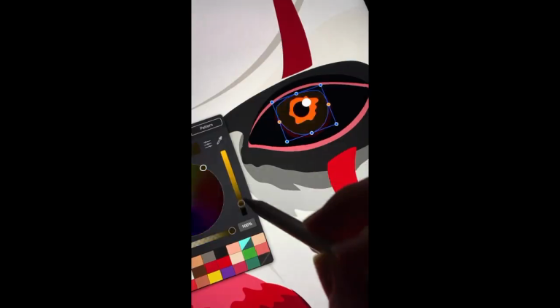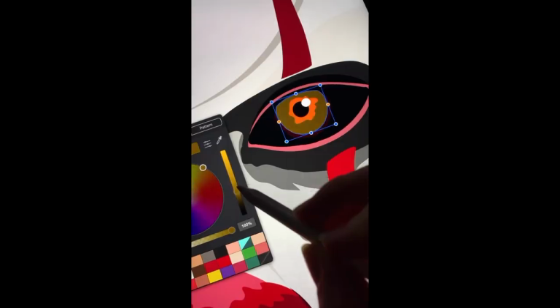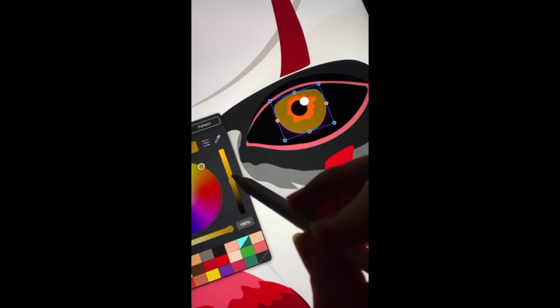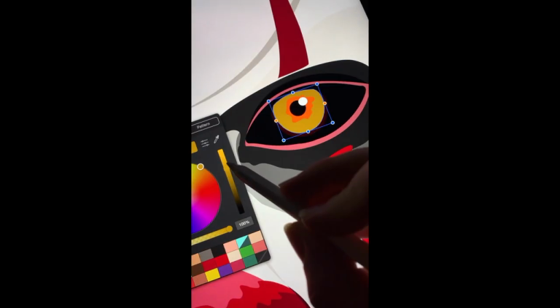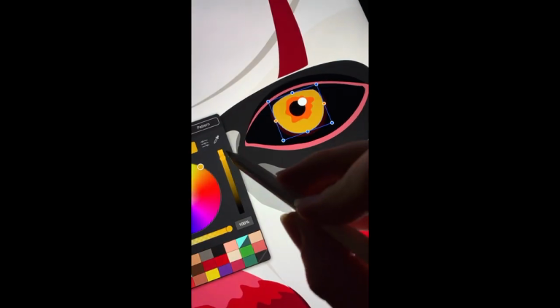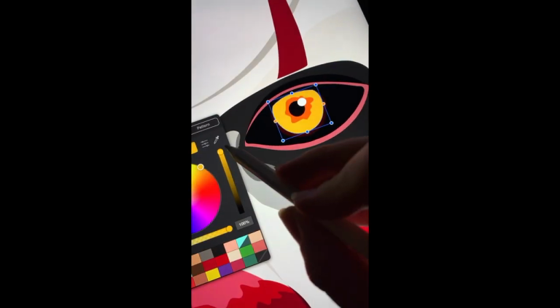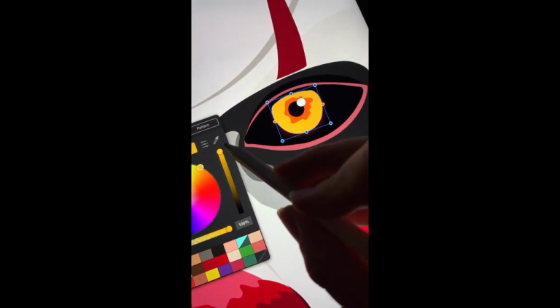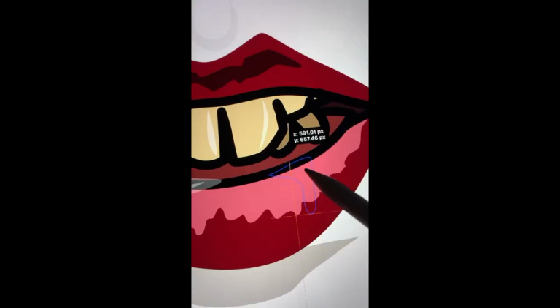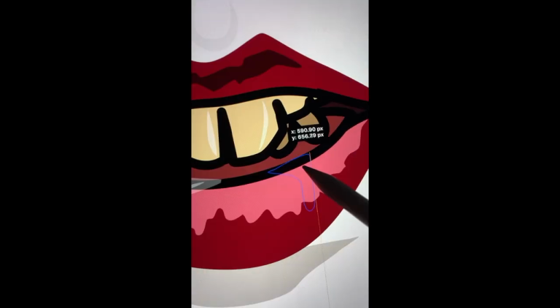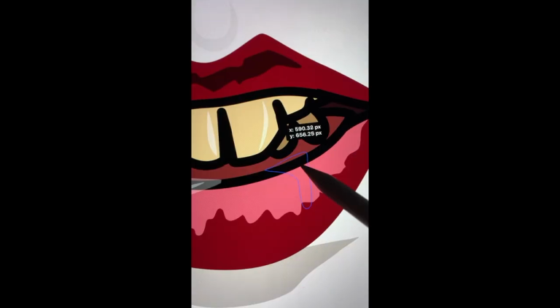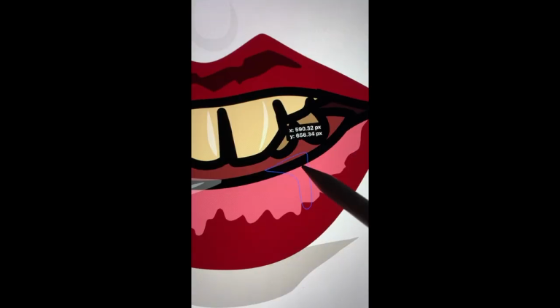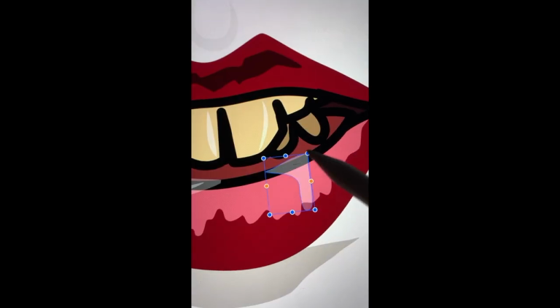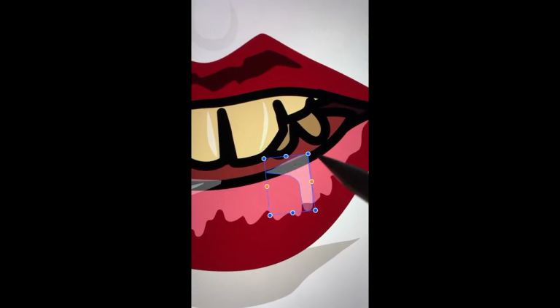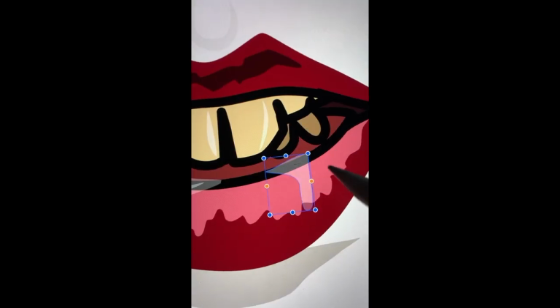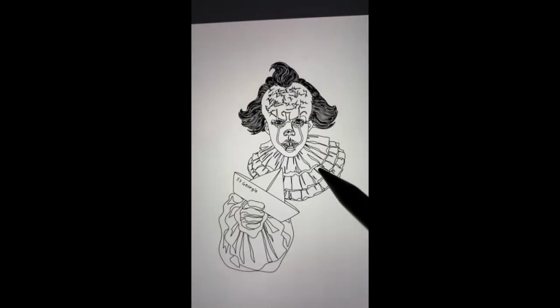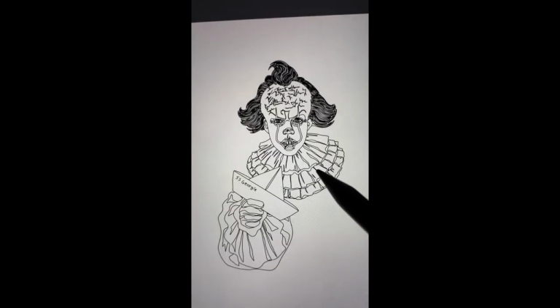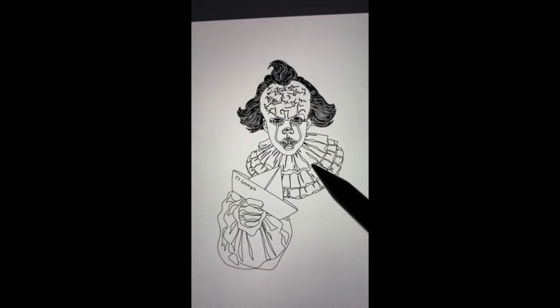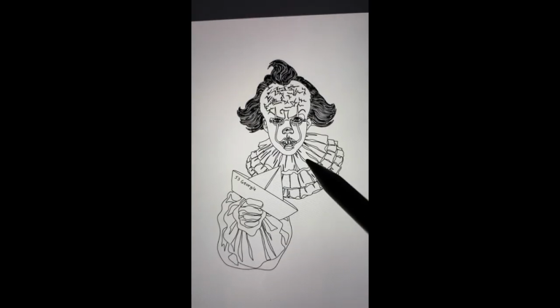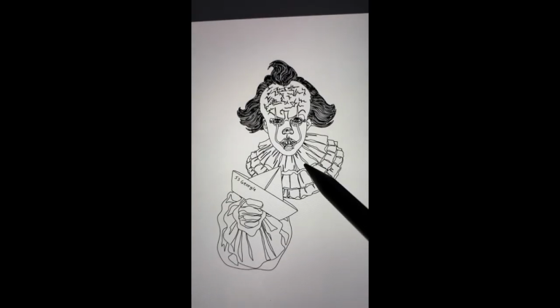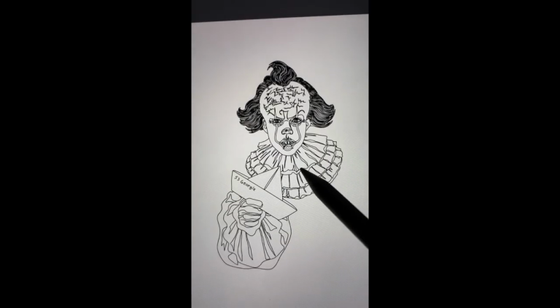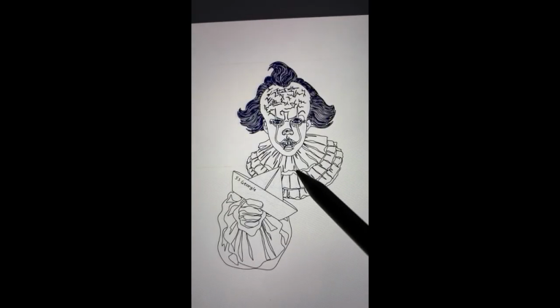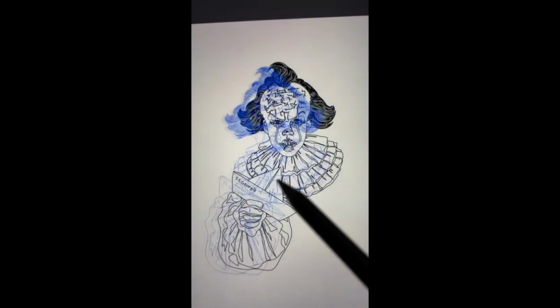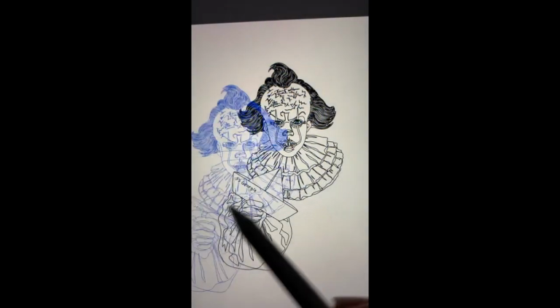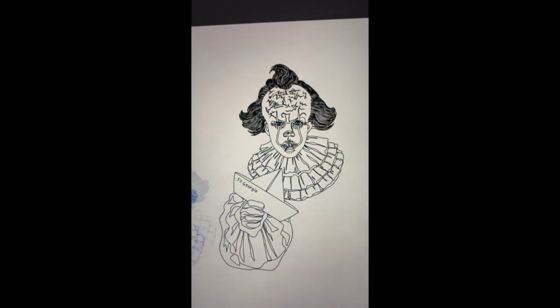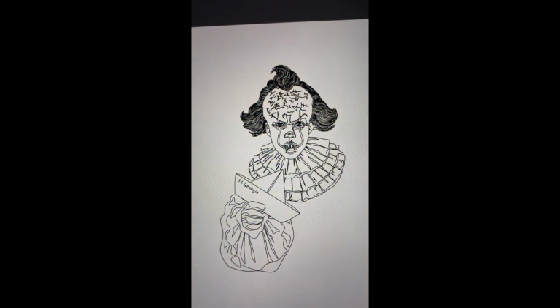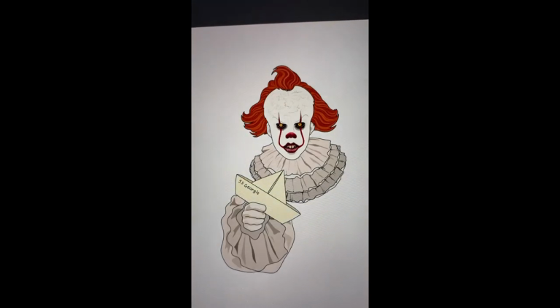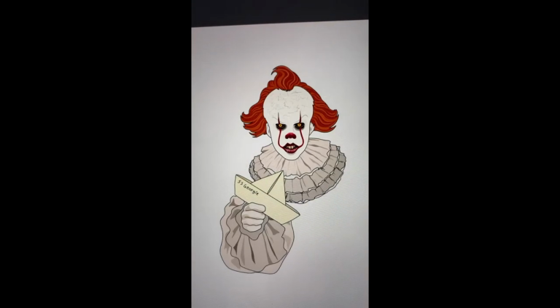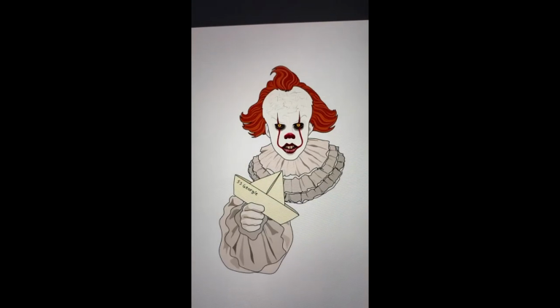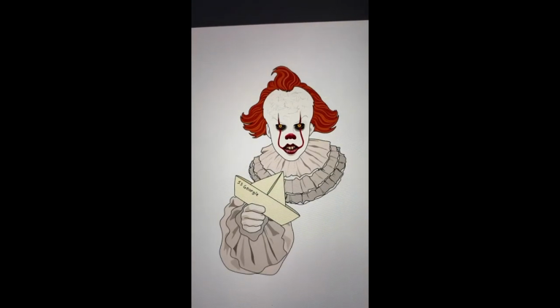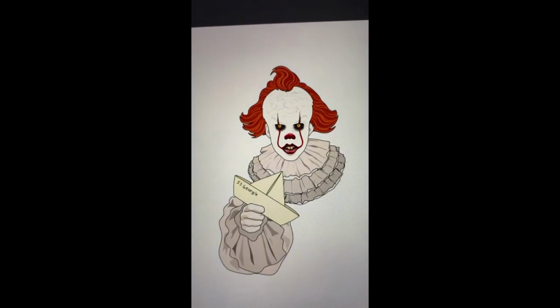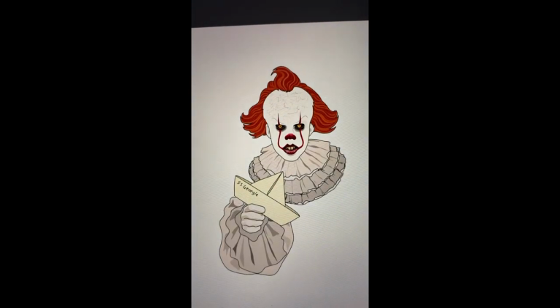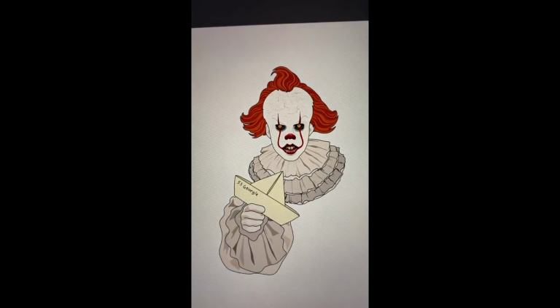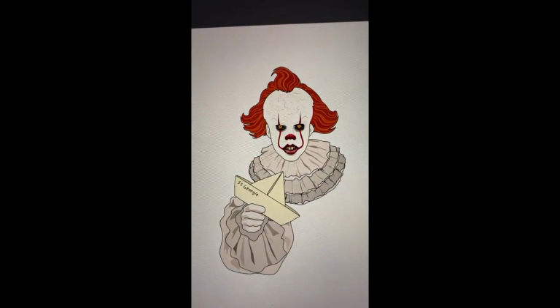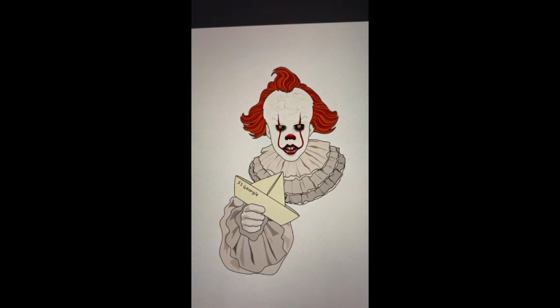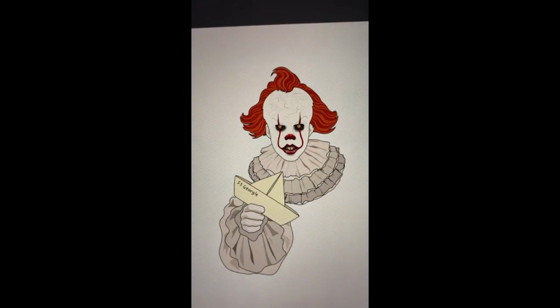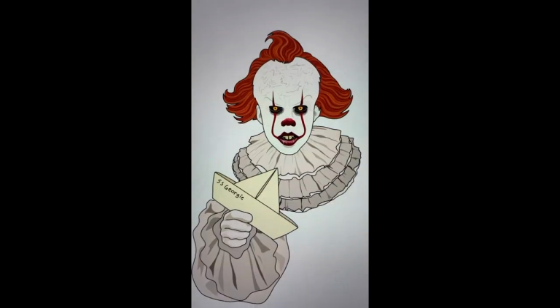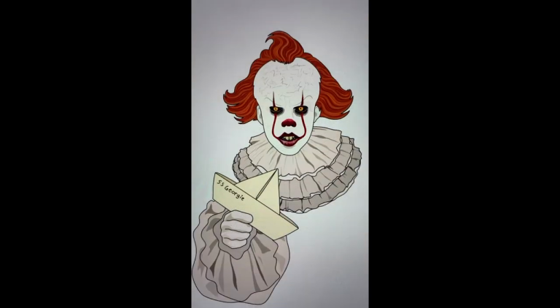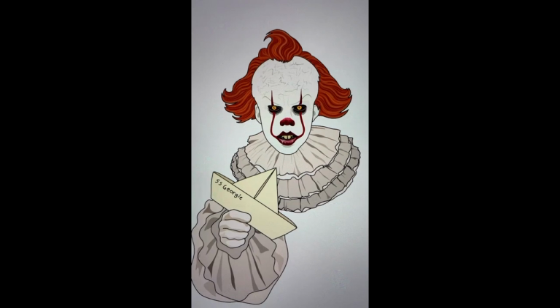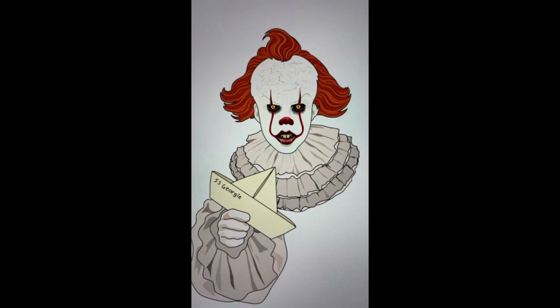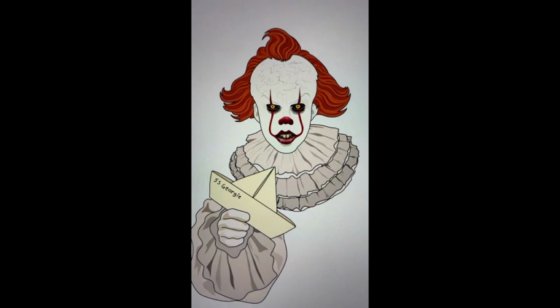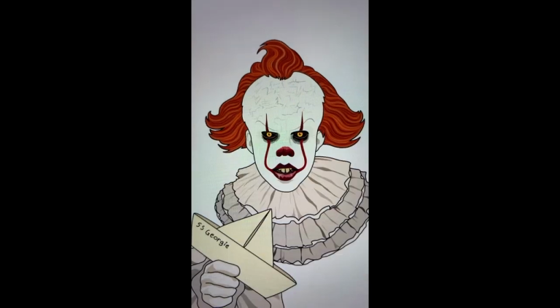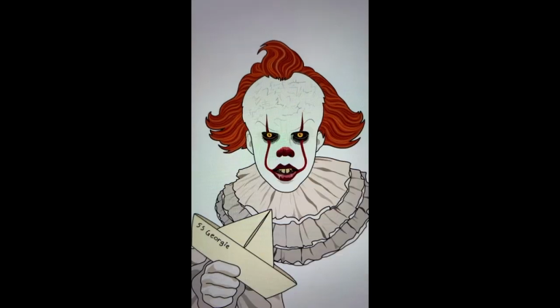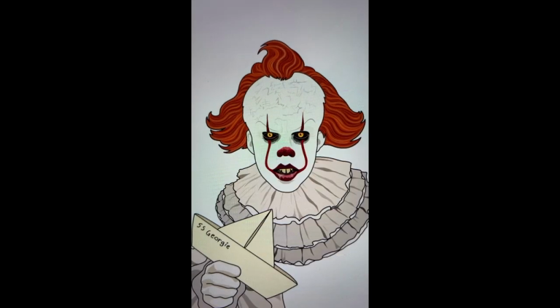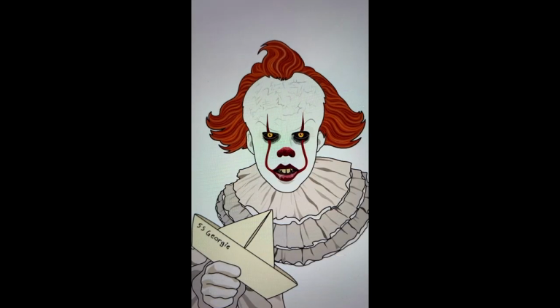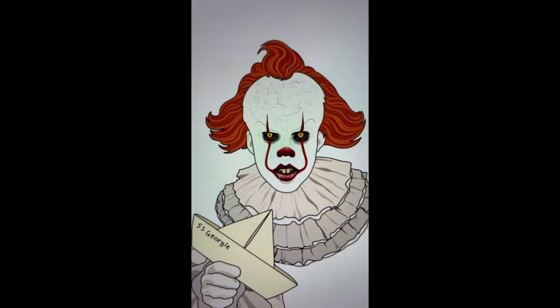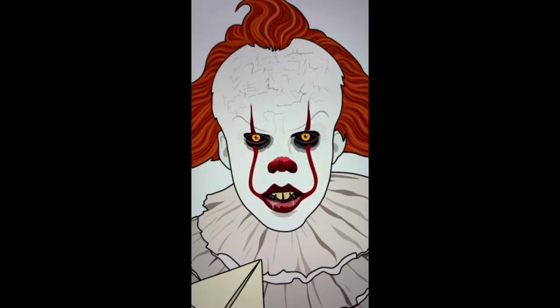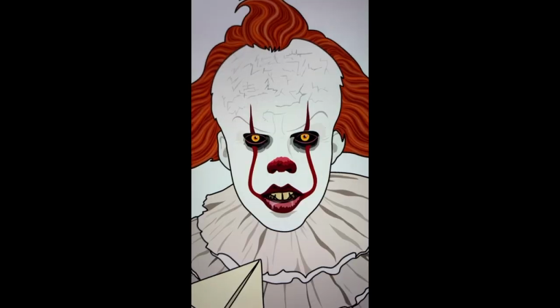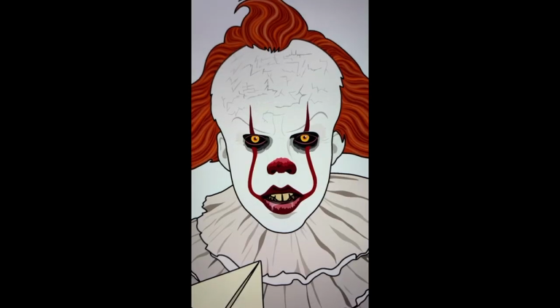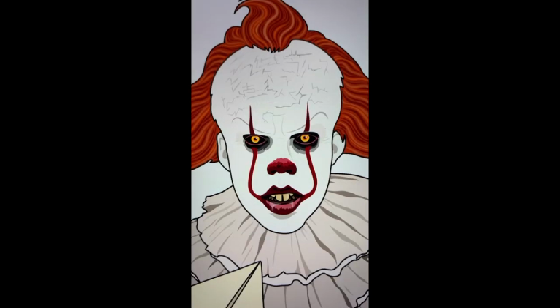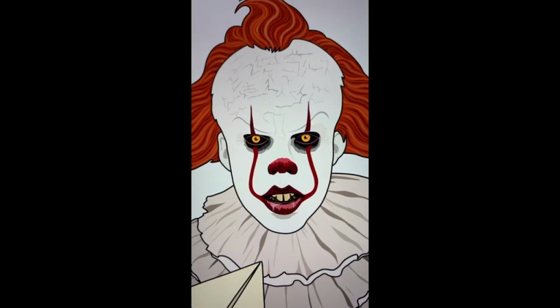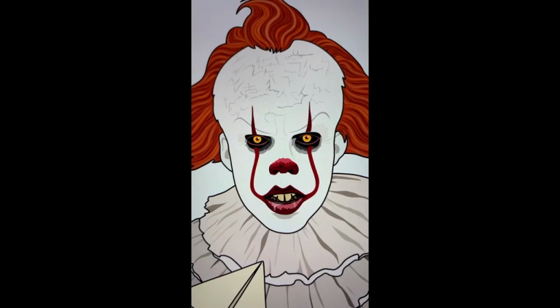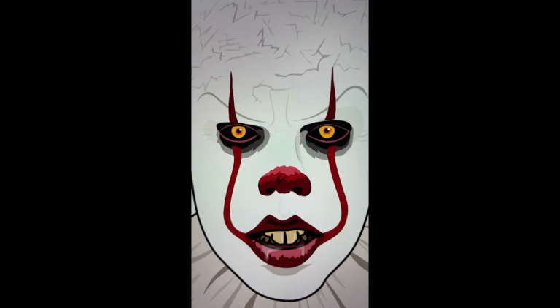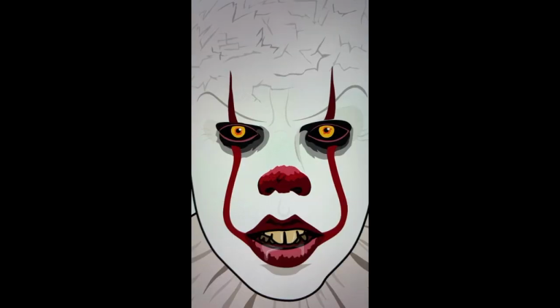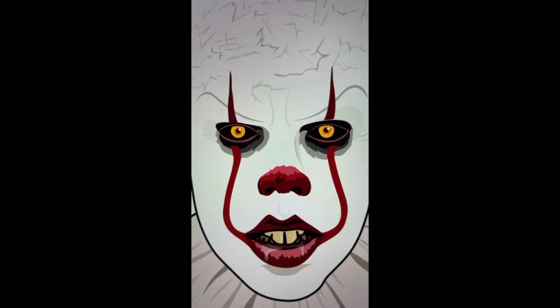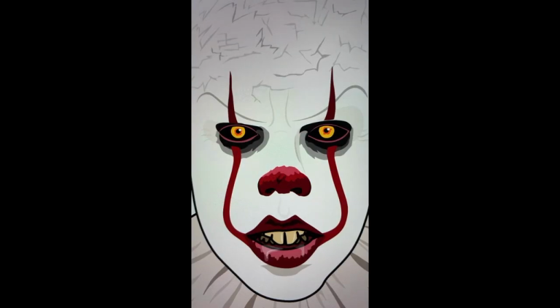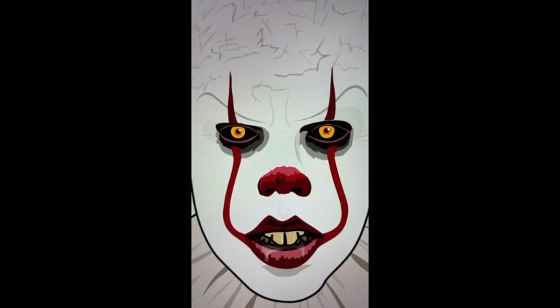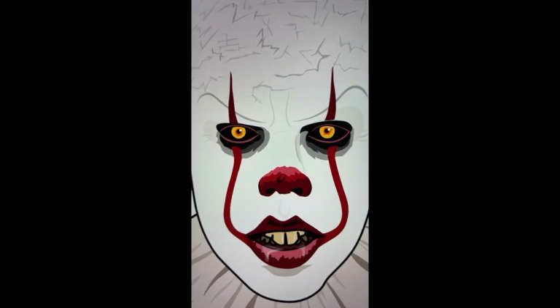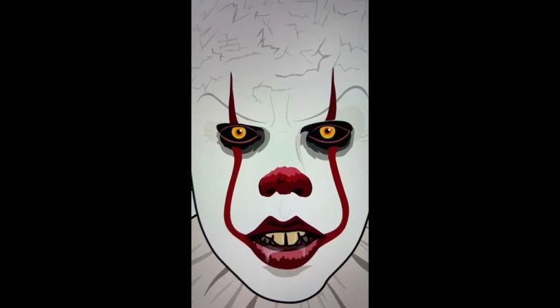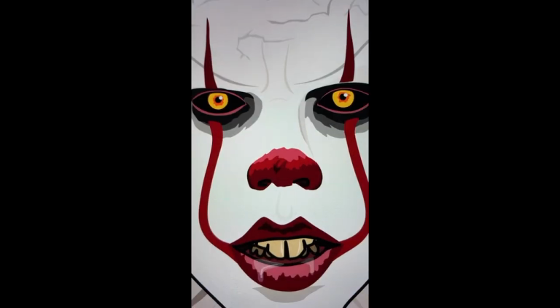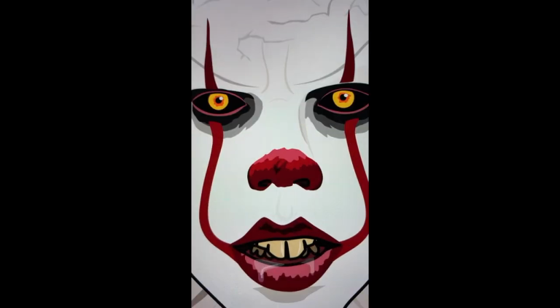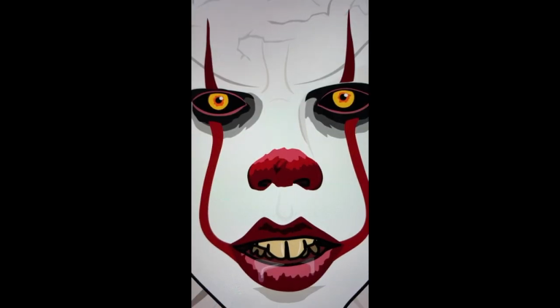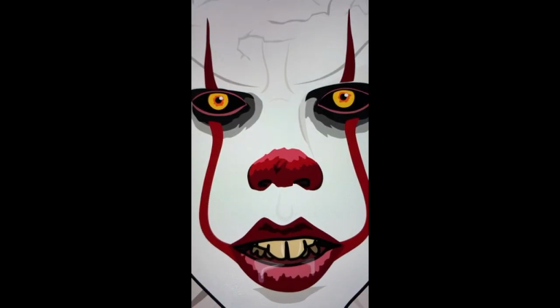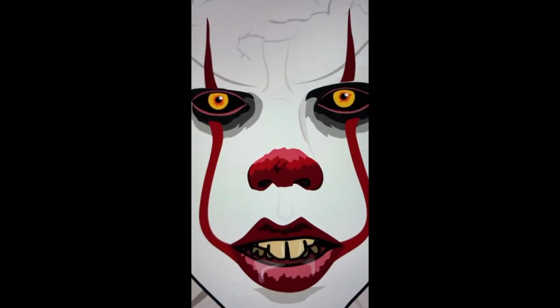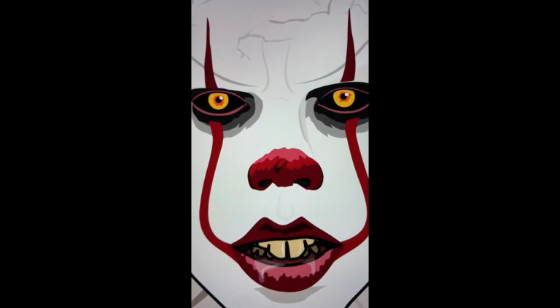Today I'd like to showcase something that's a little bit outside of my usual work — another item from my collection: my Scarewear Productions' Wolfman Mask.